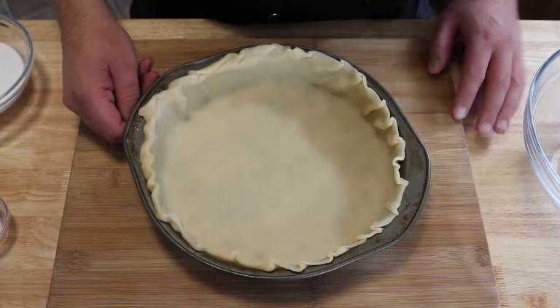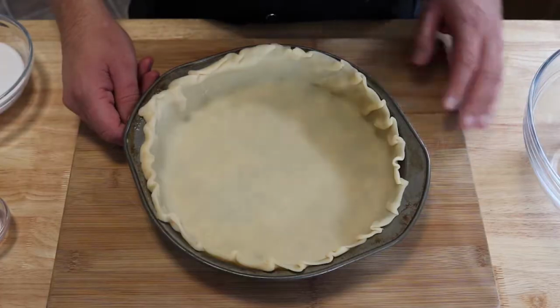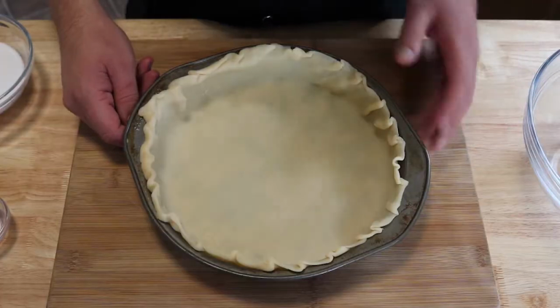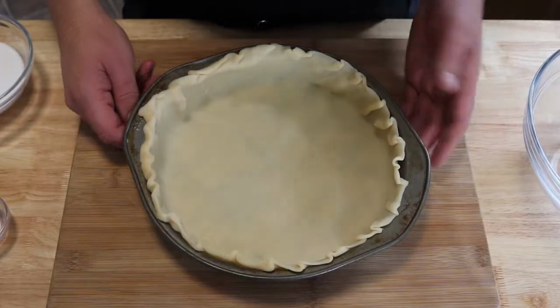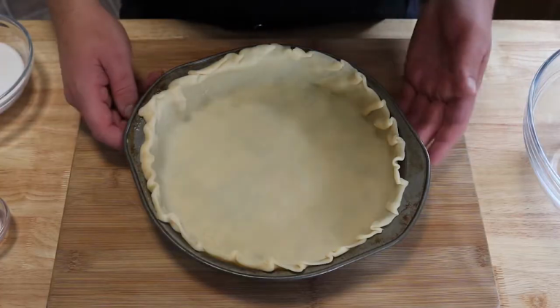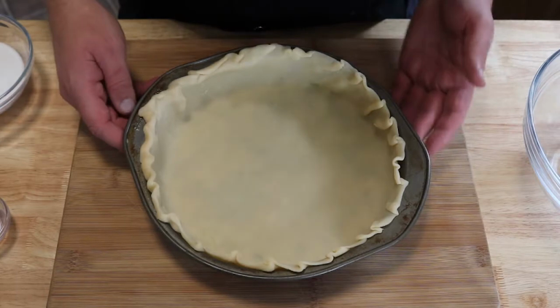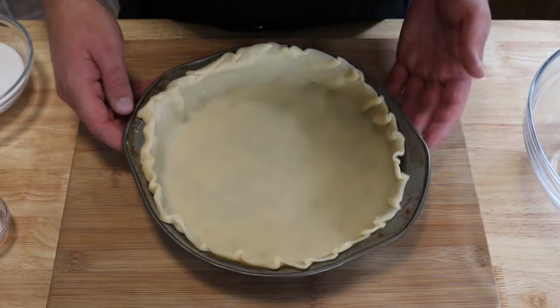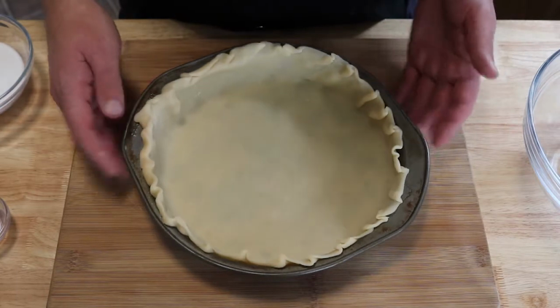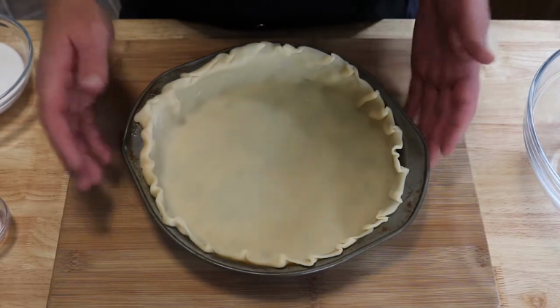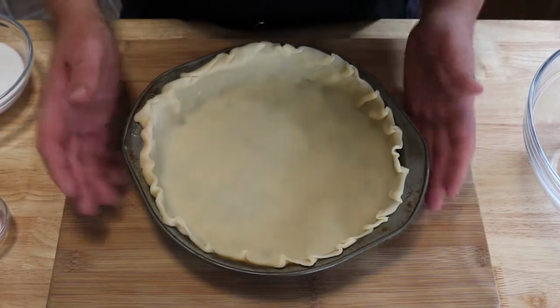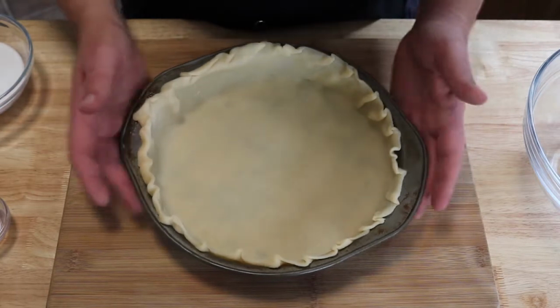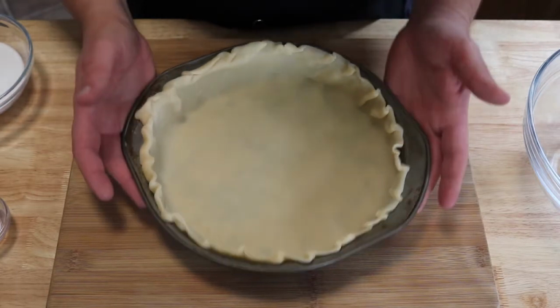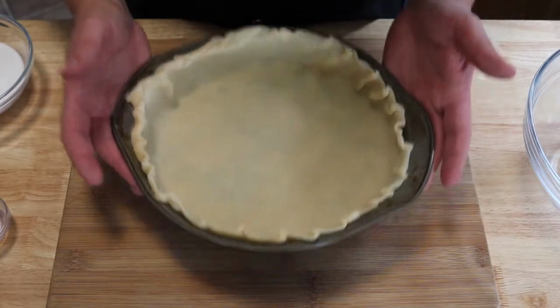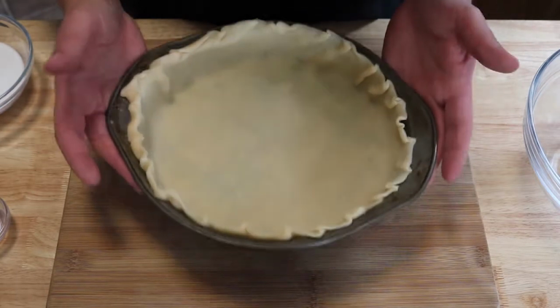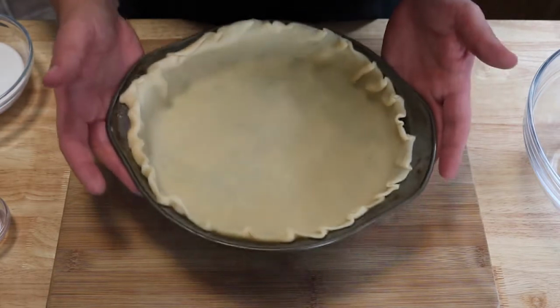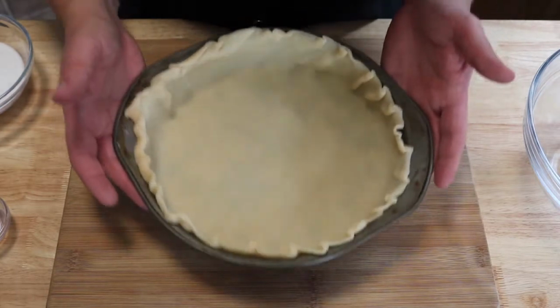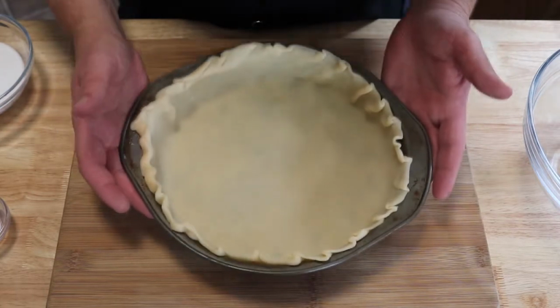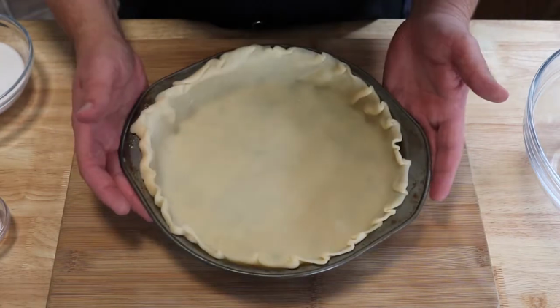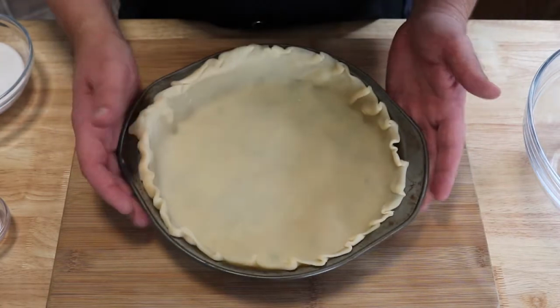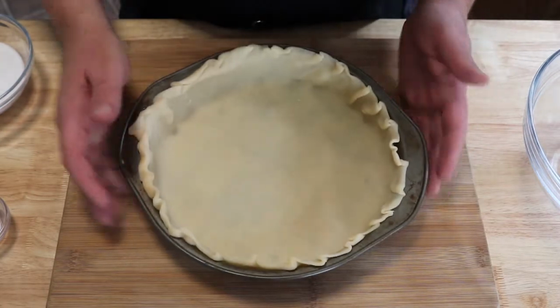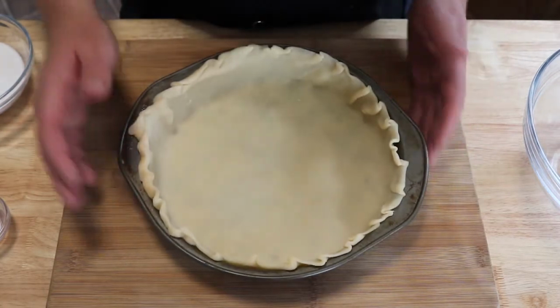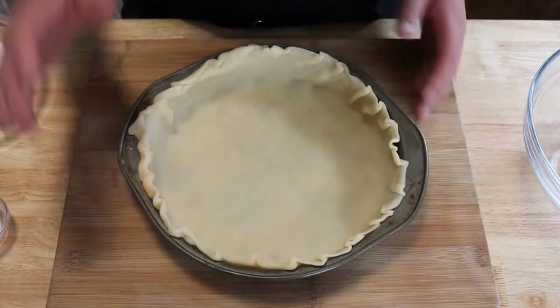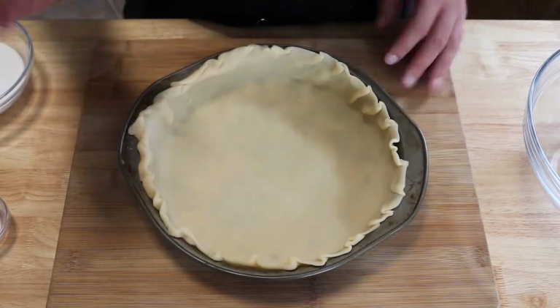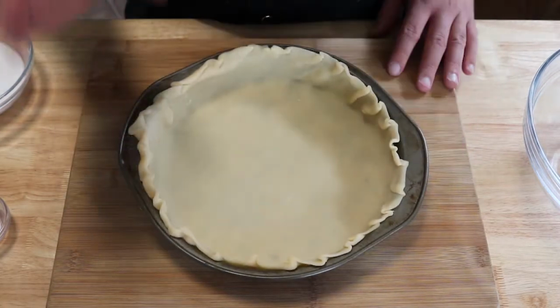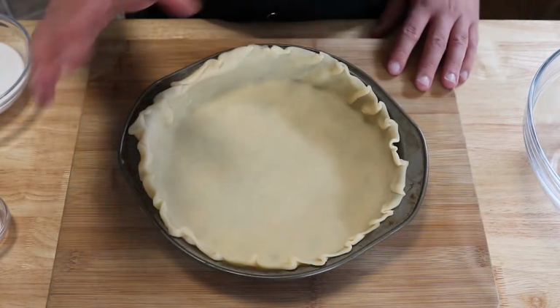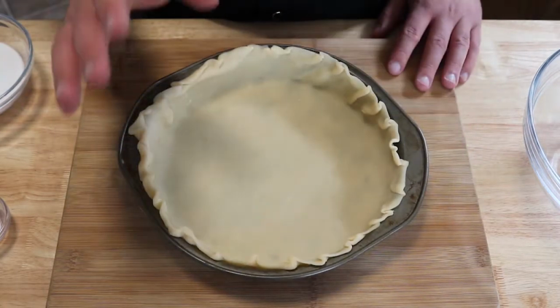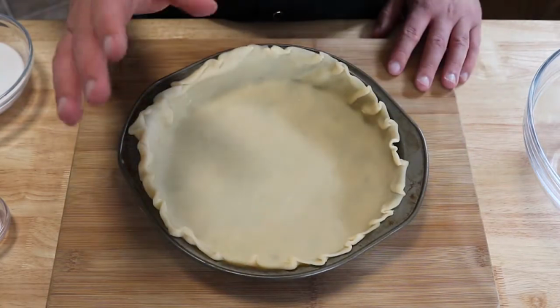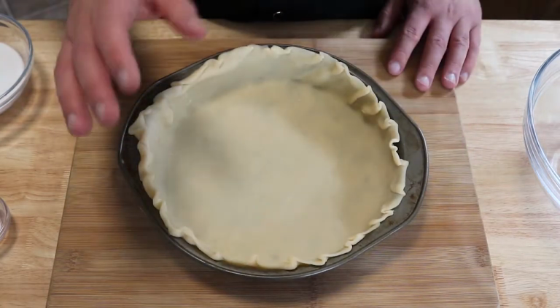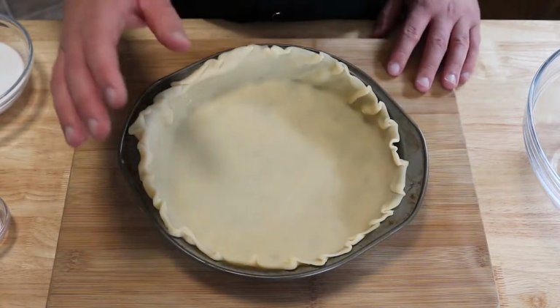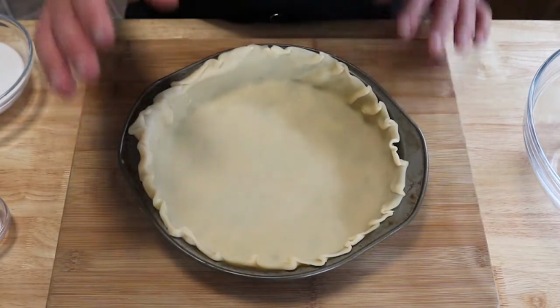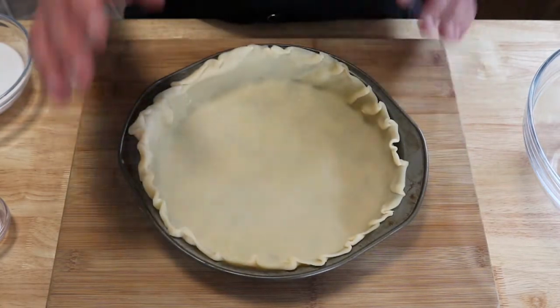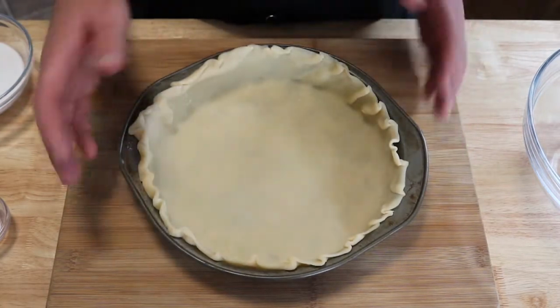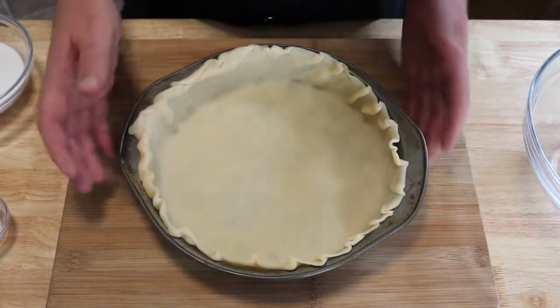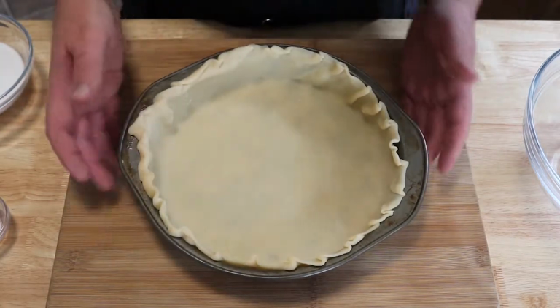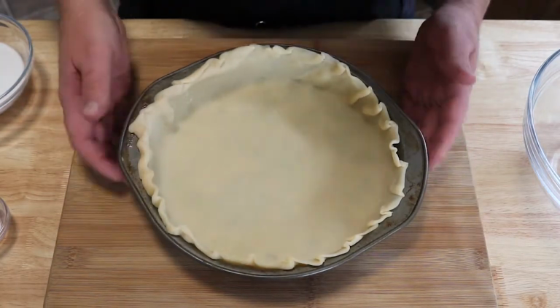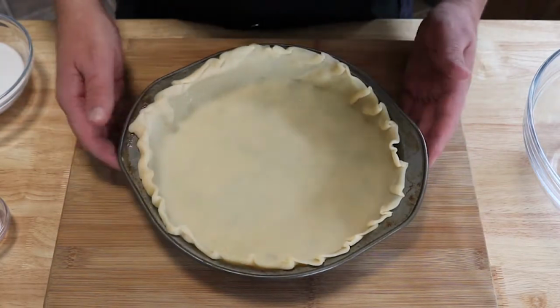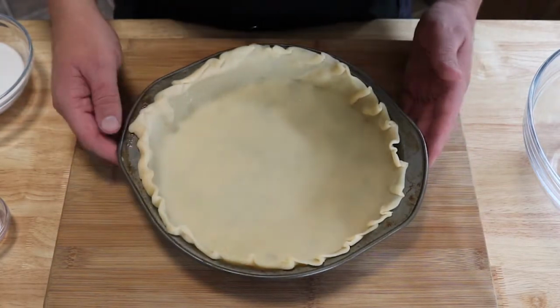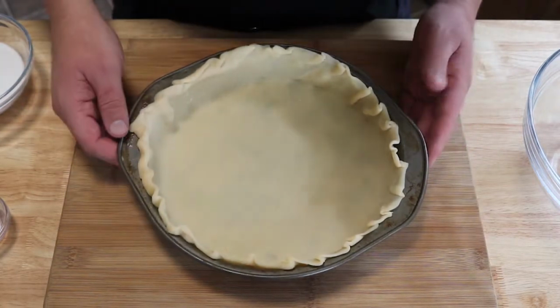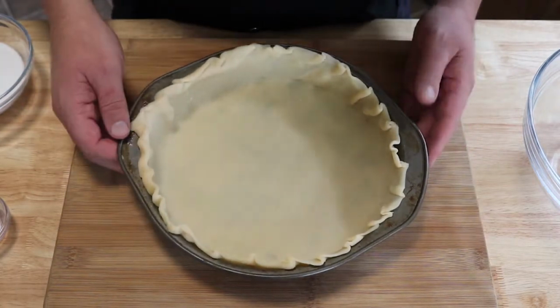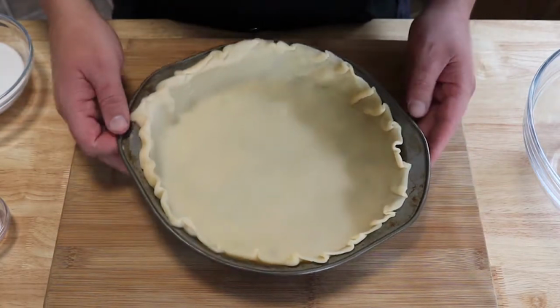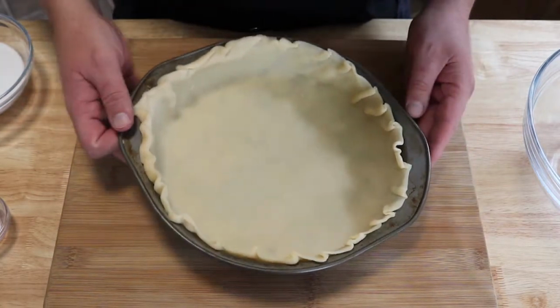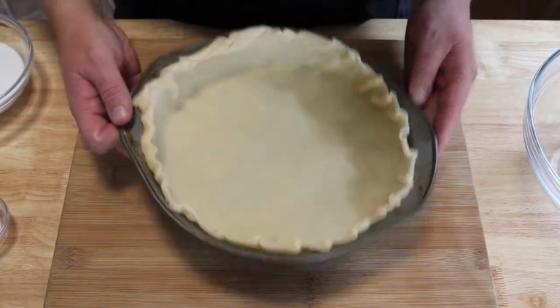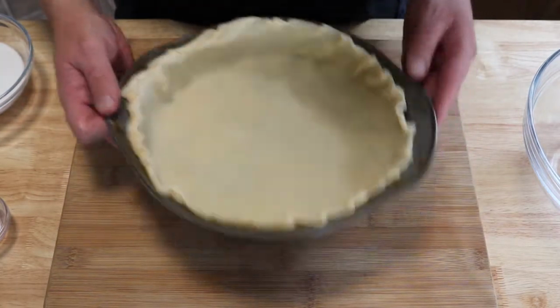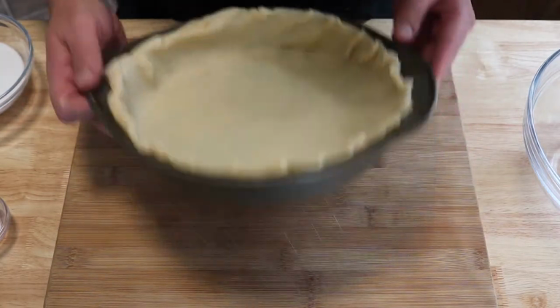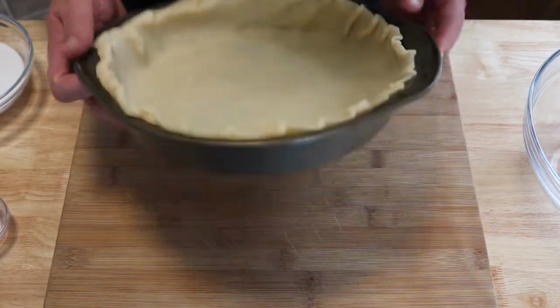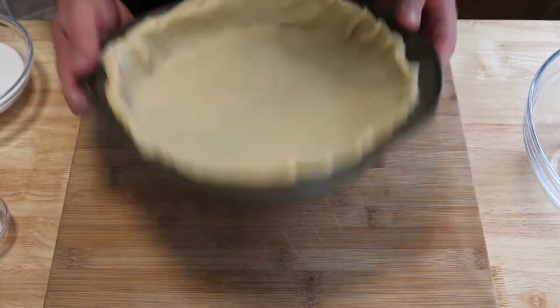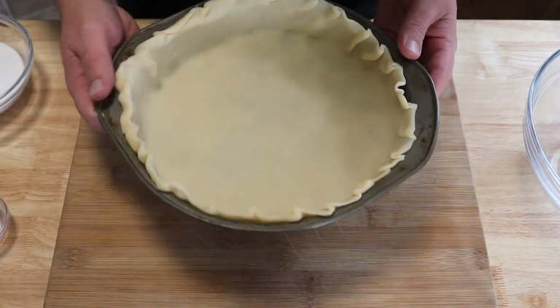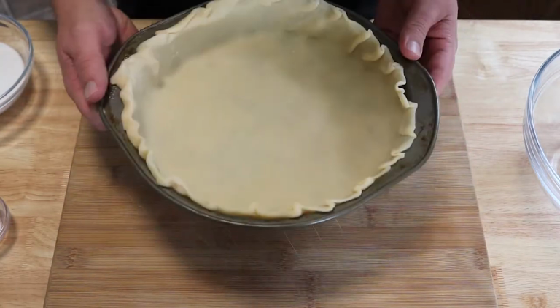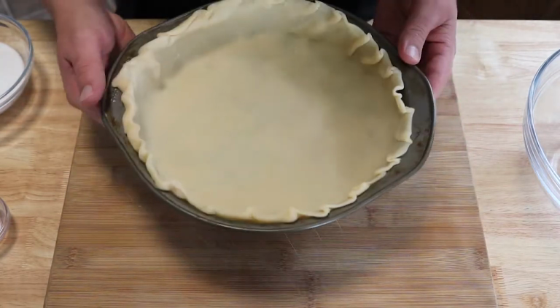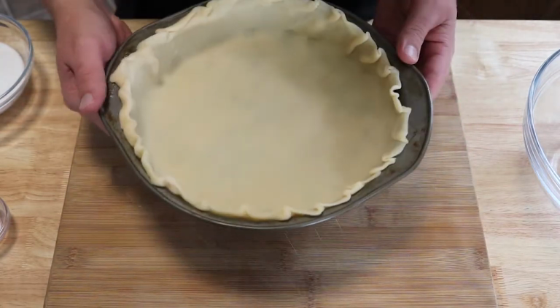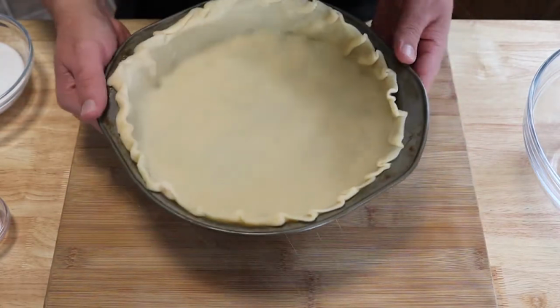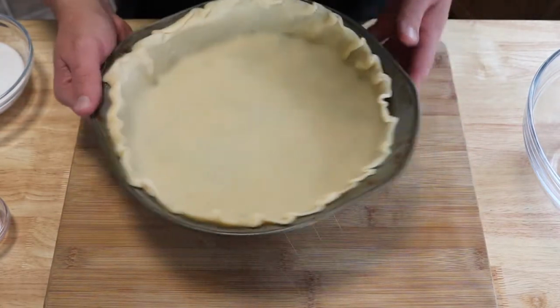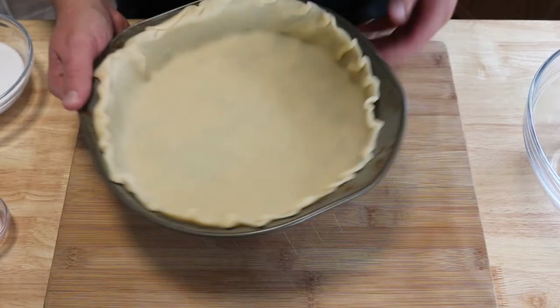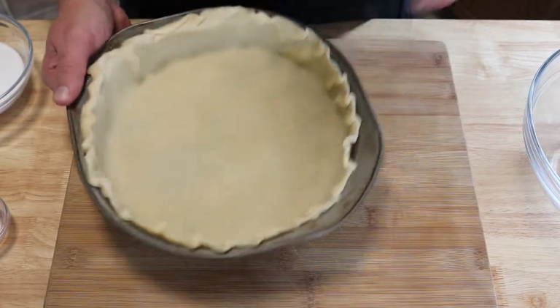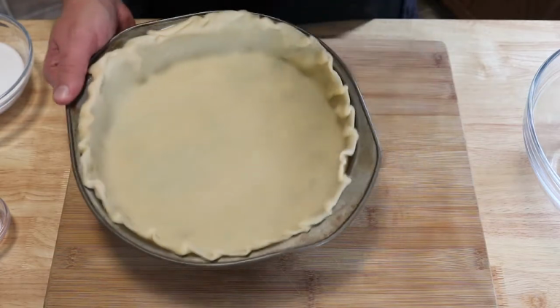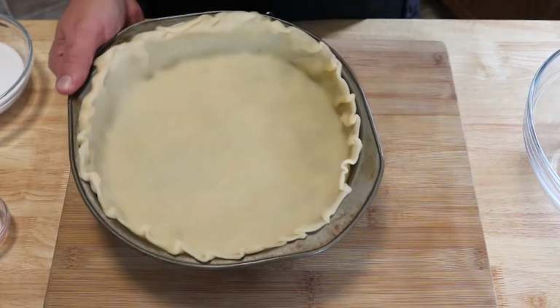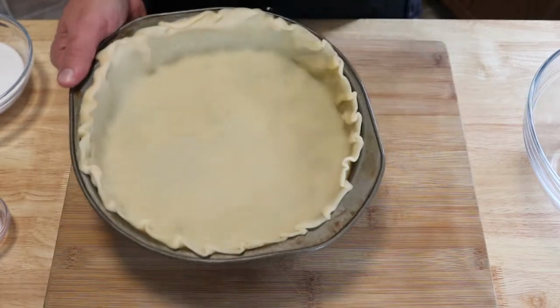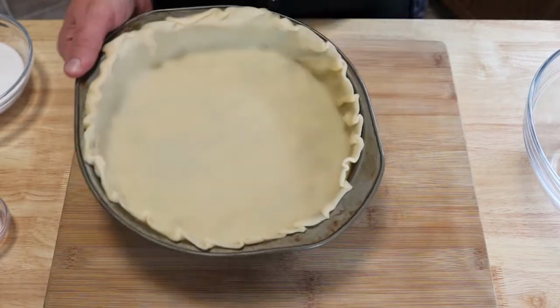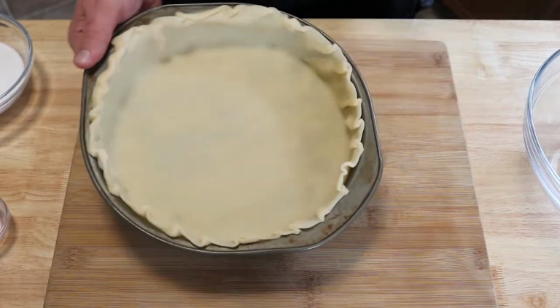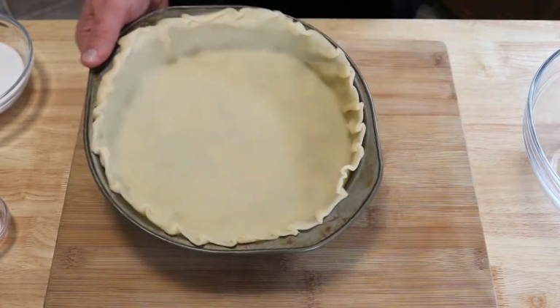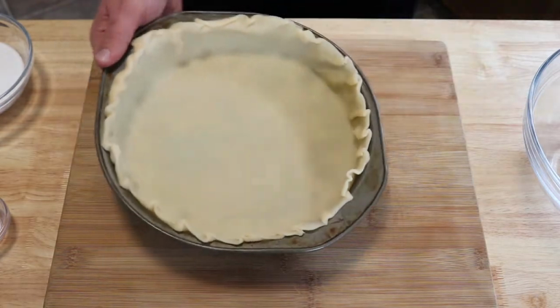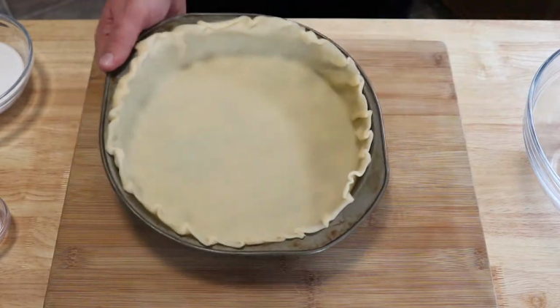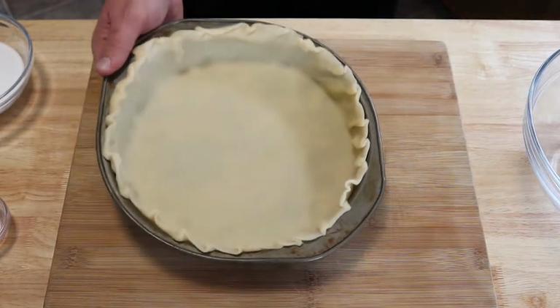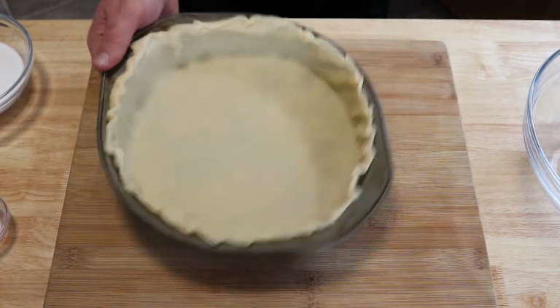To get started we're gonna pre-bake our pie crust for five minutes at 350 degrees. So while that's pre-baking we're gonna start on the custard.